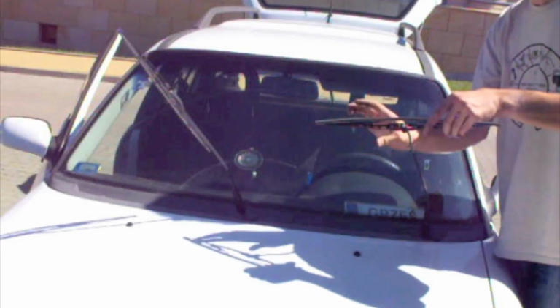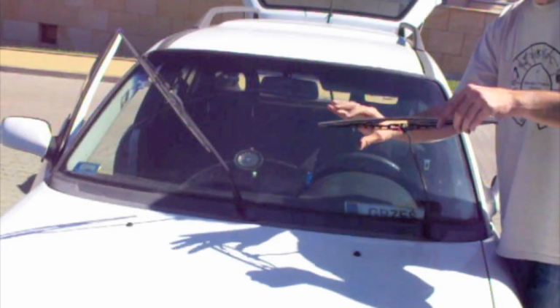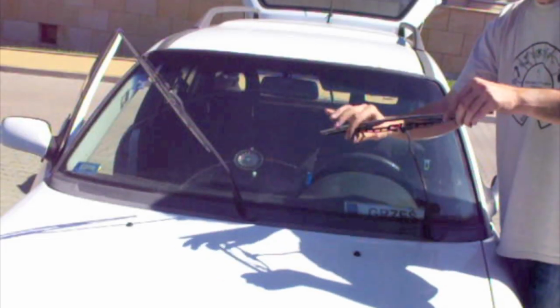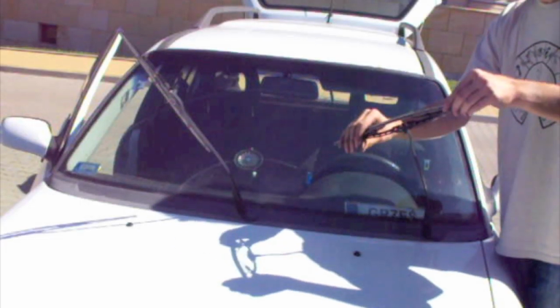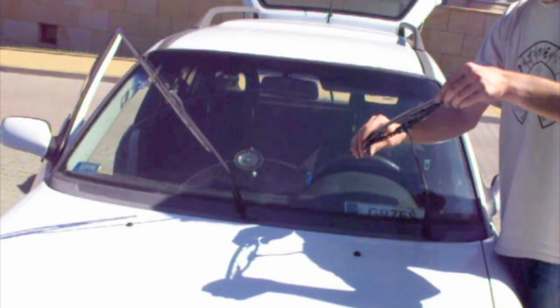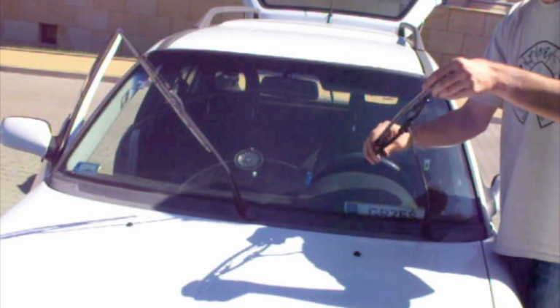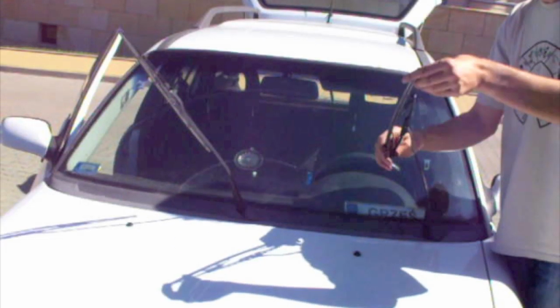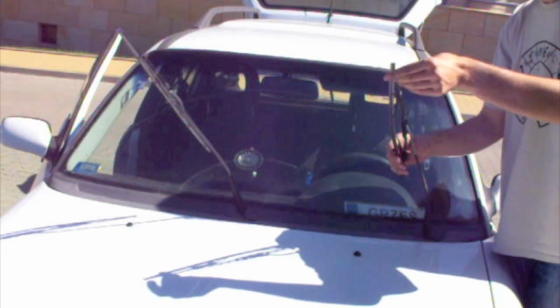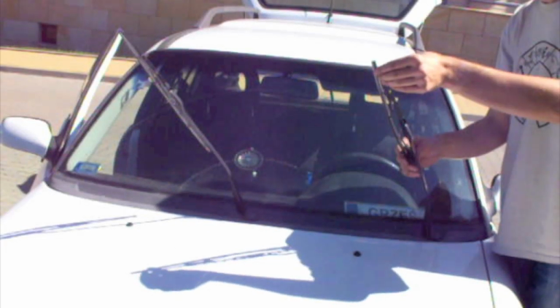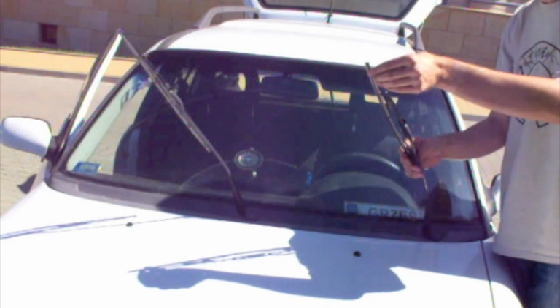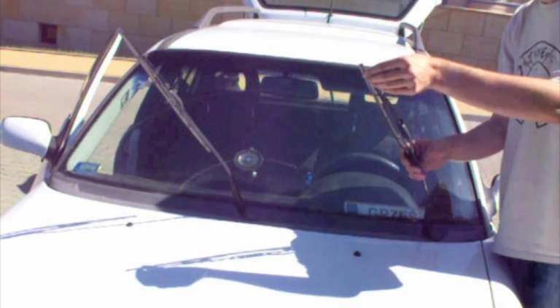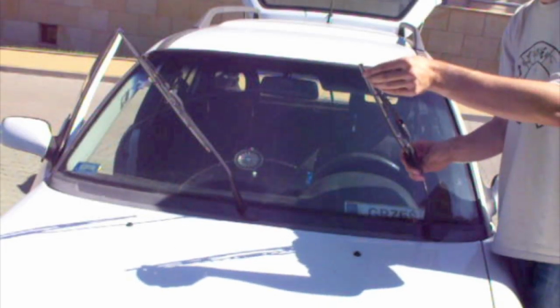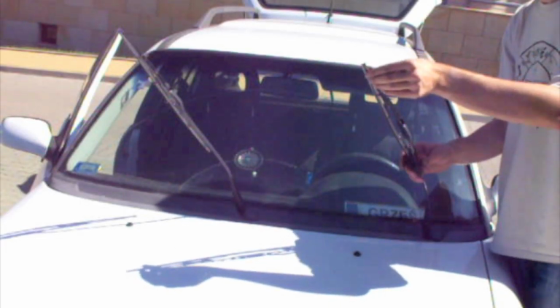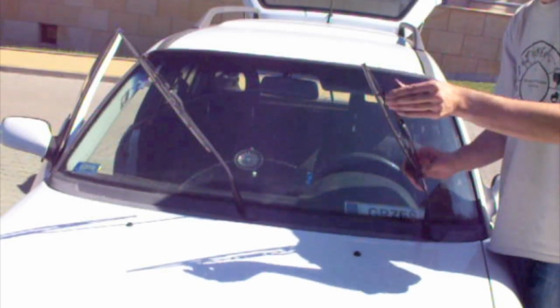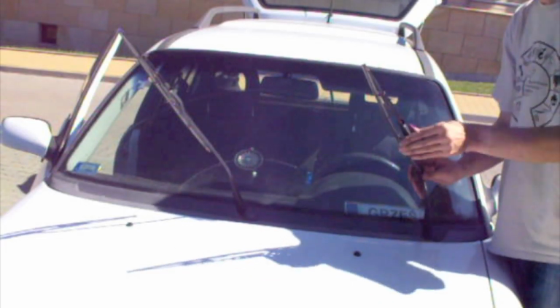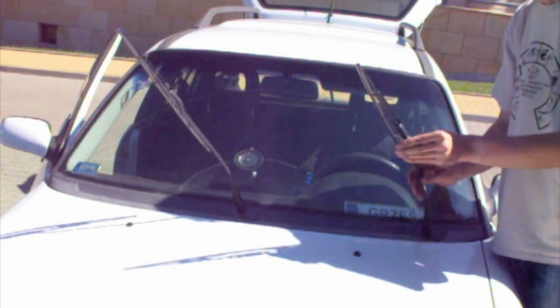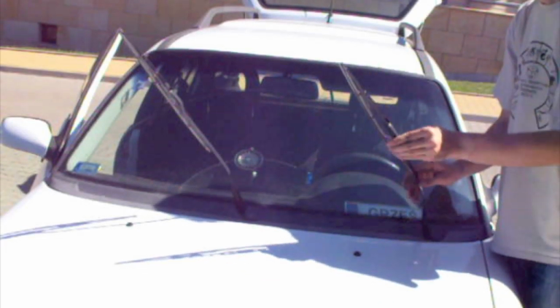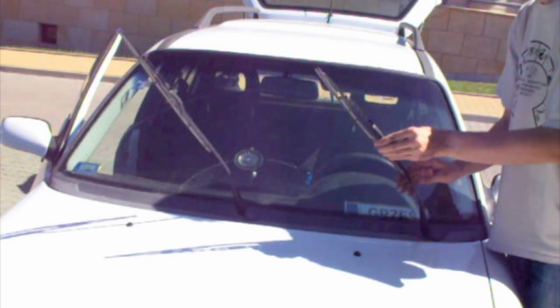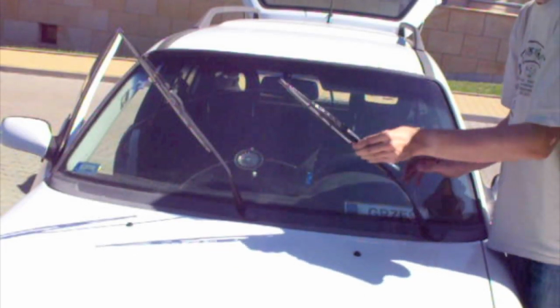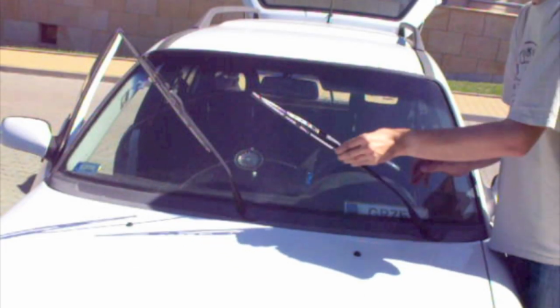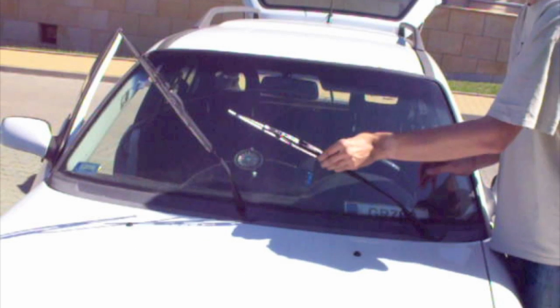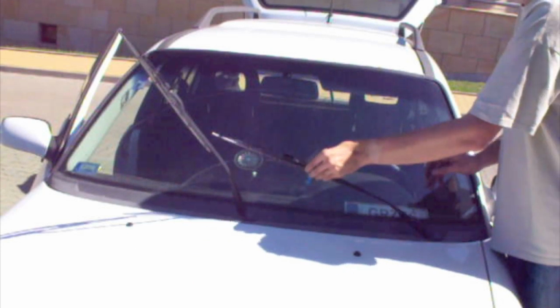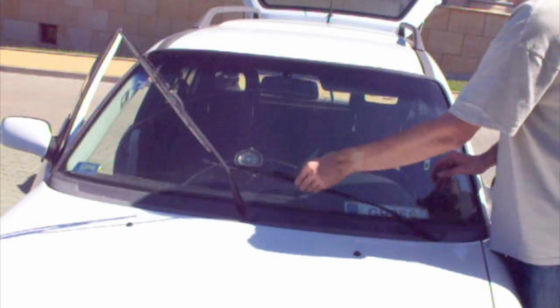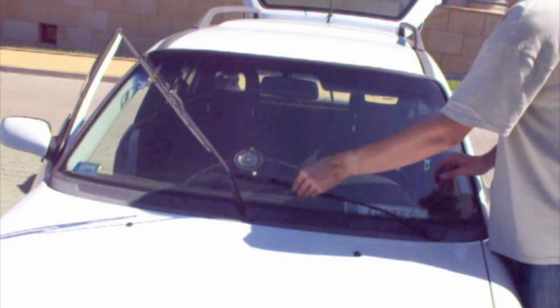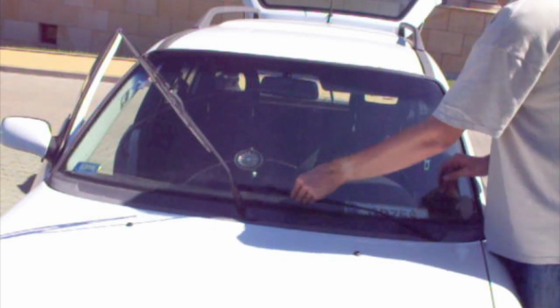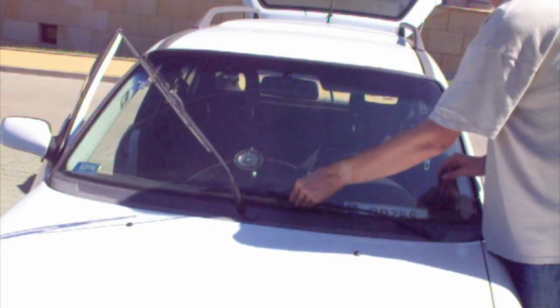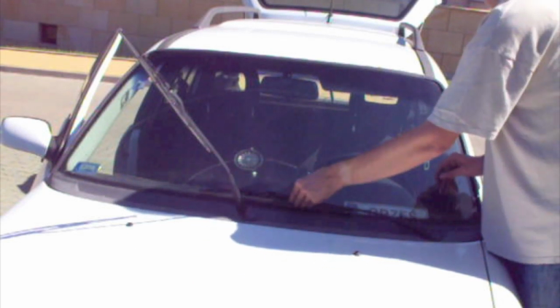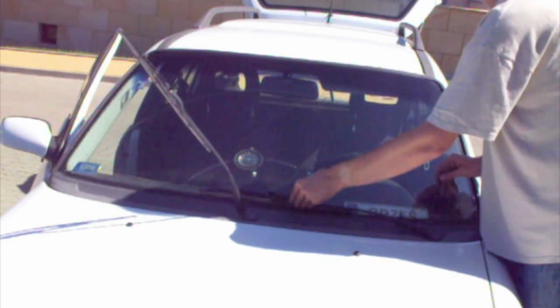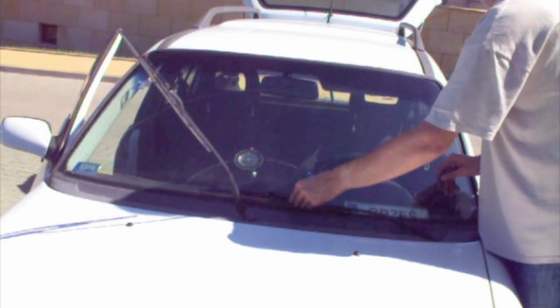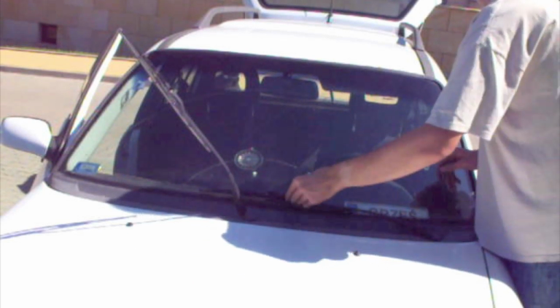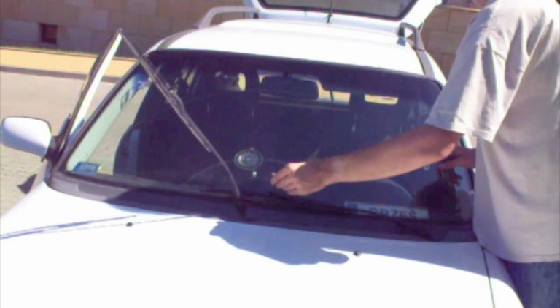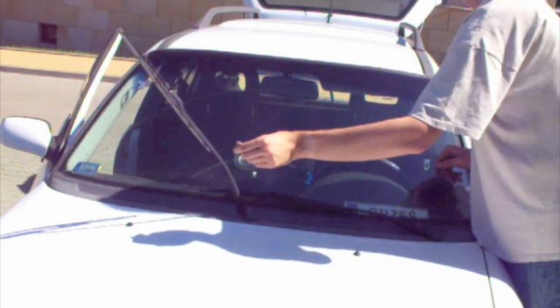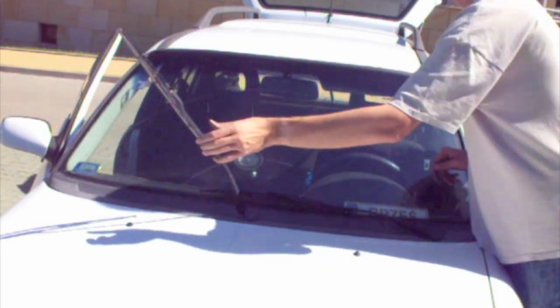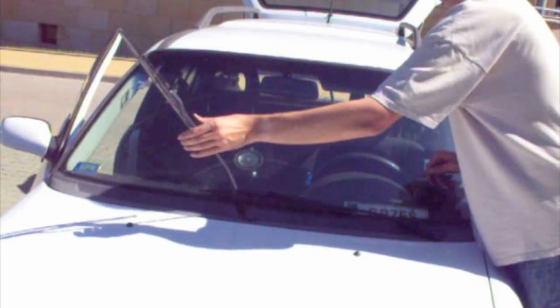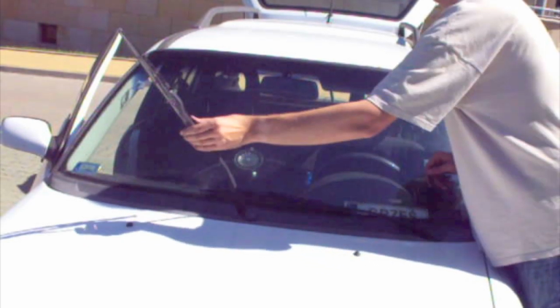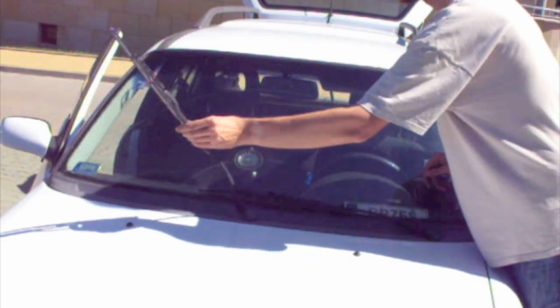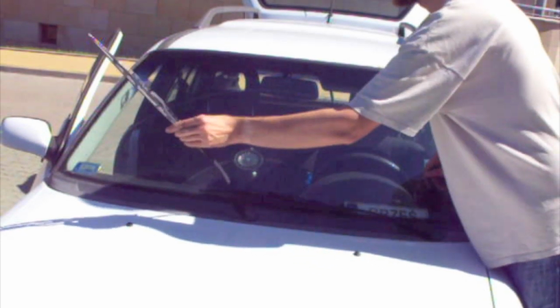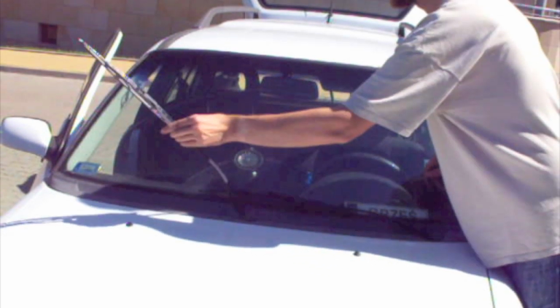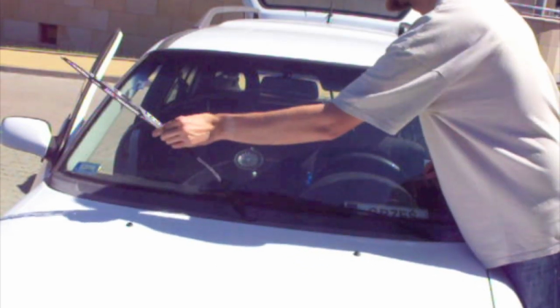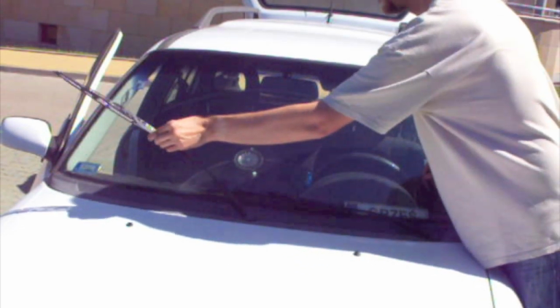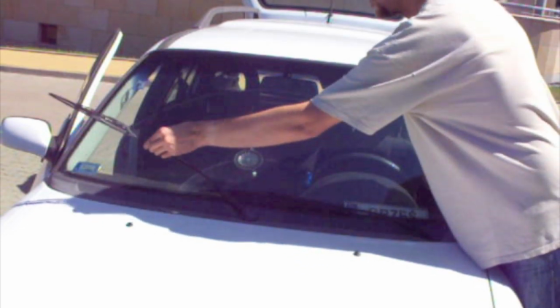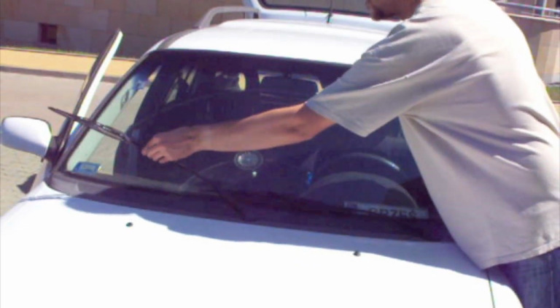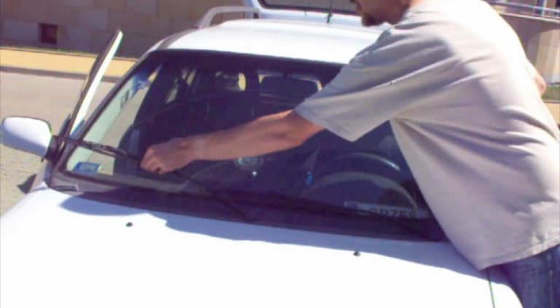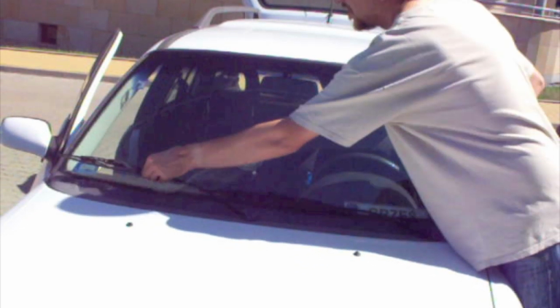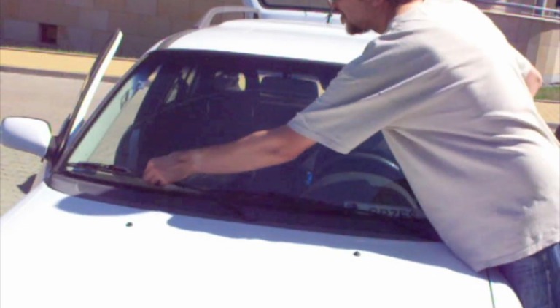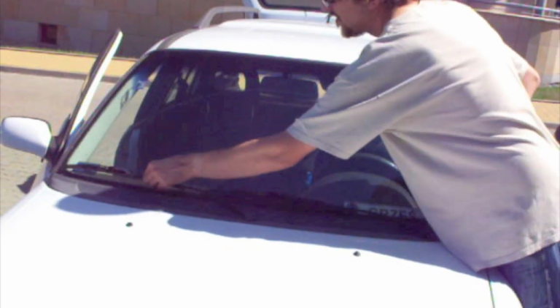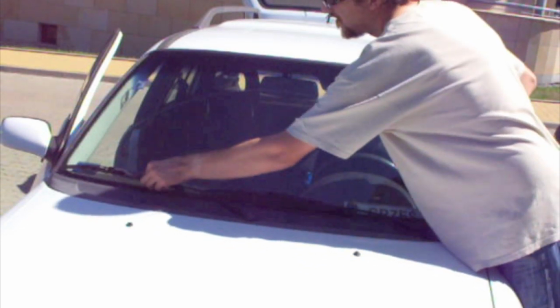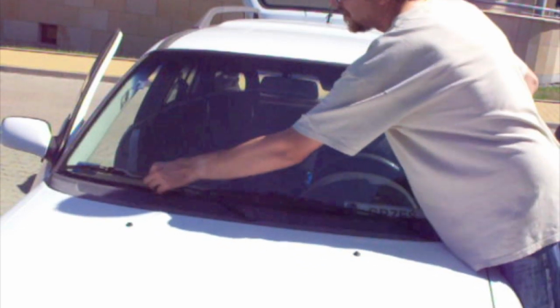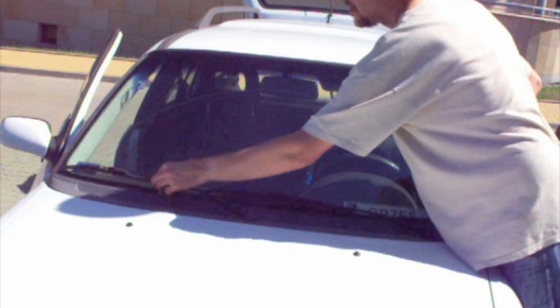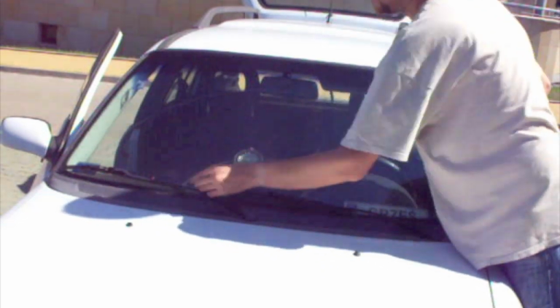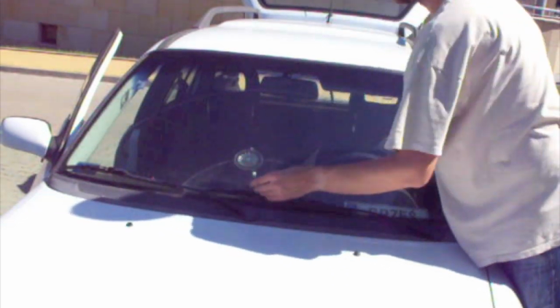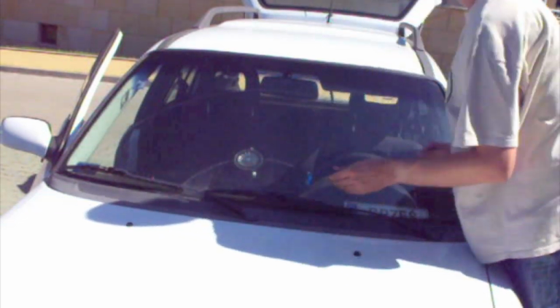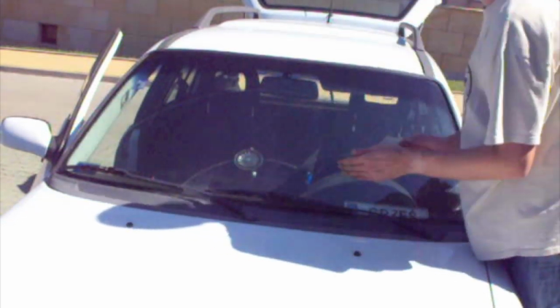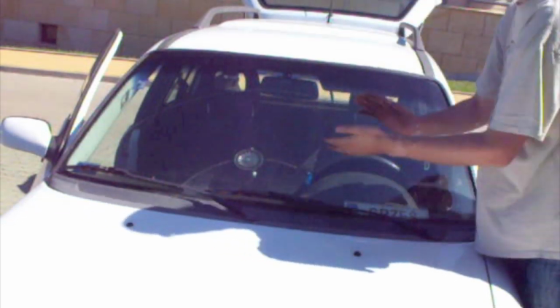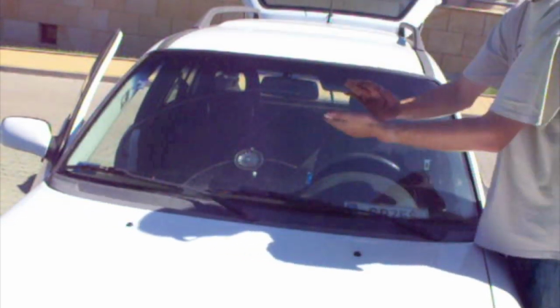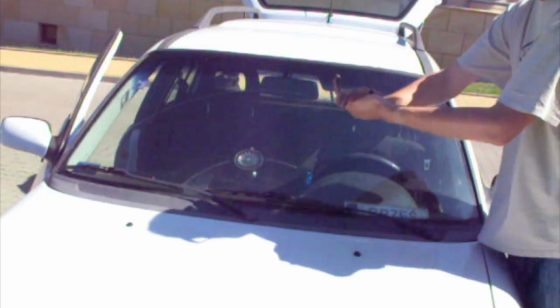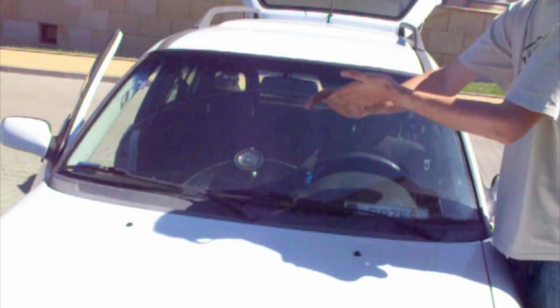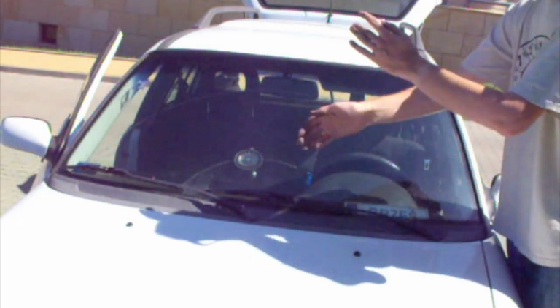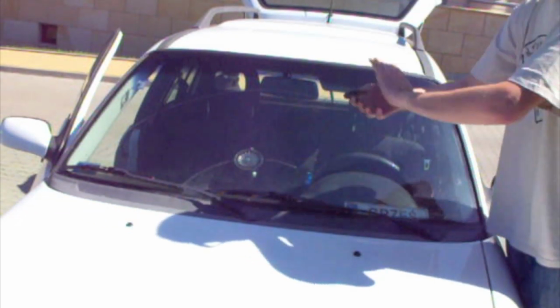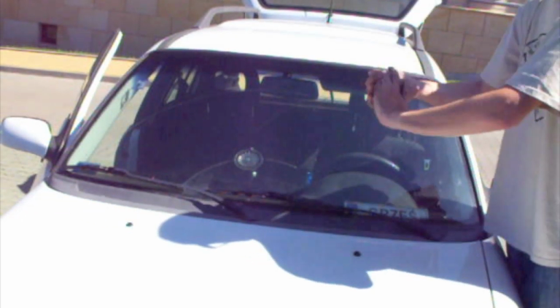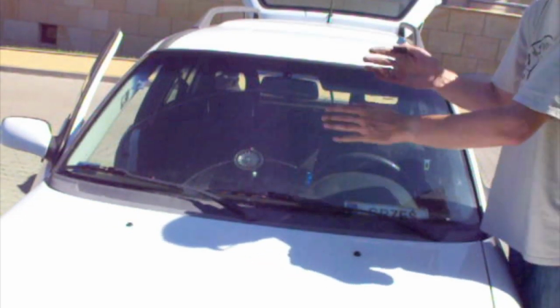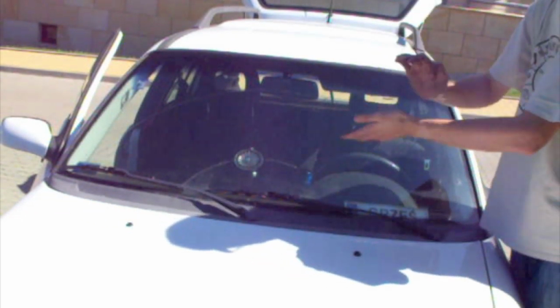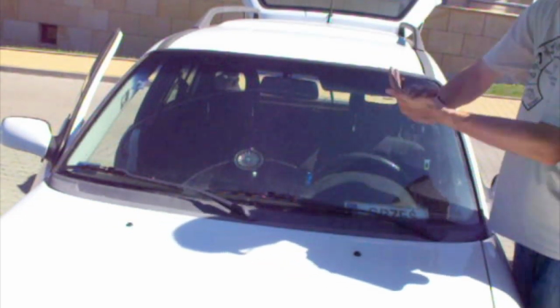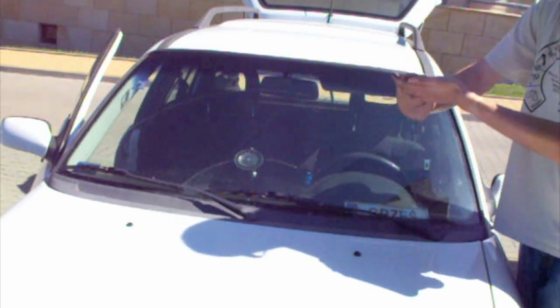It's okay, it's done, and I can fold back the wipers to the windshield.